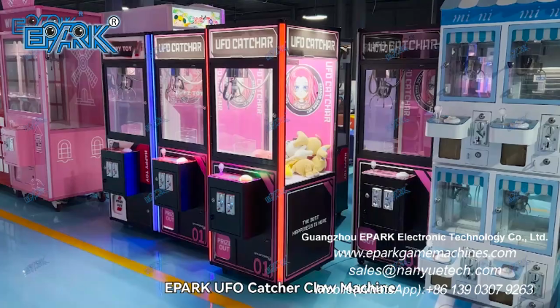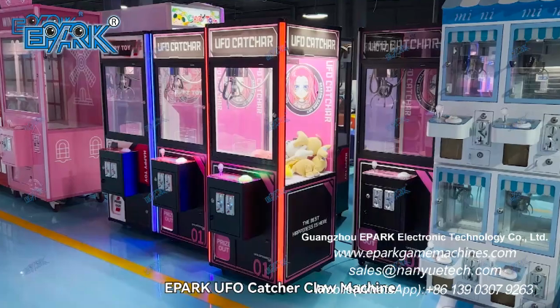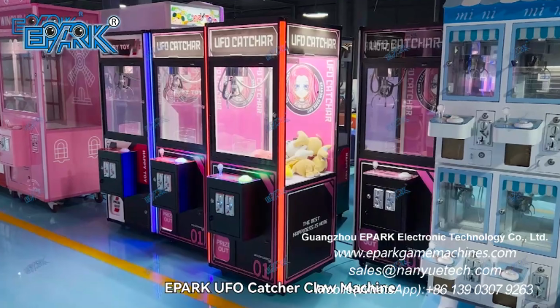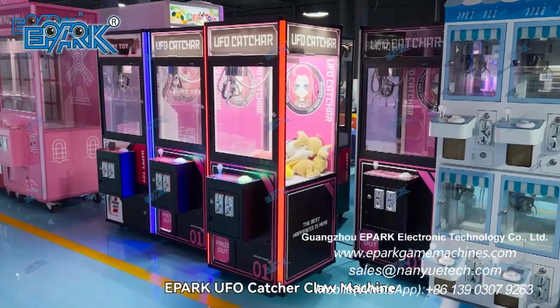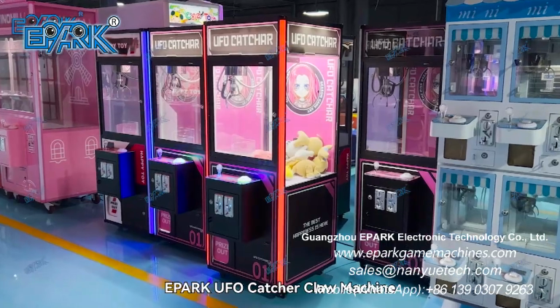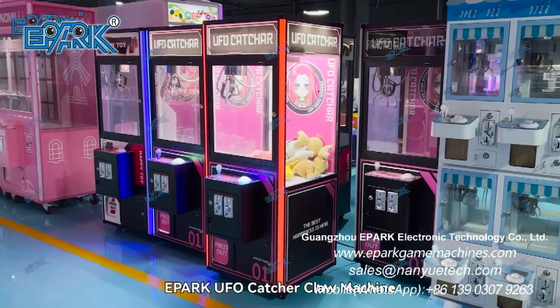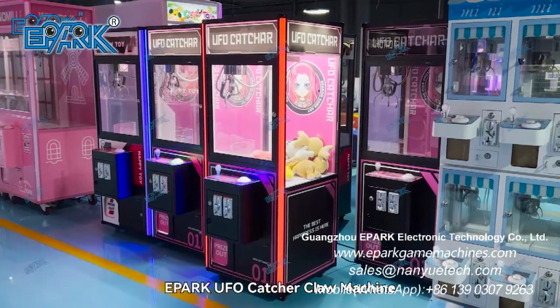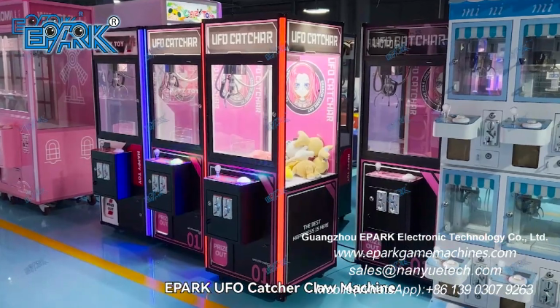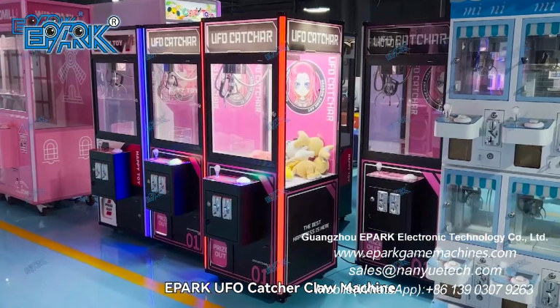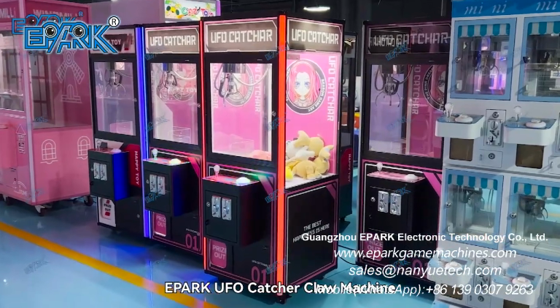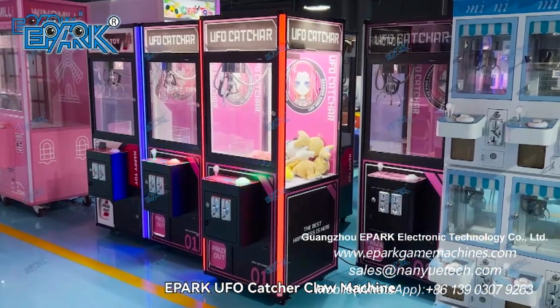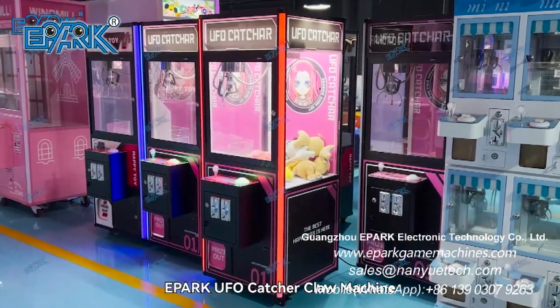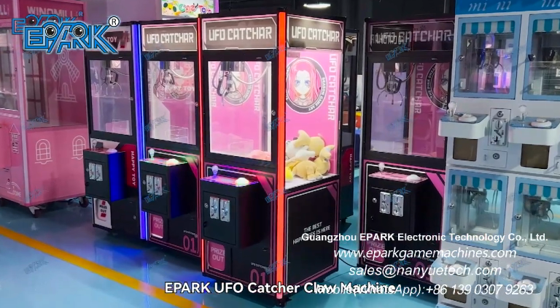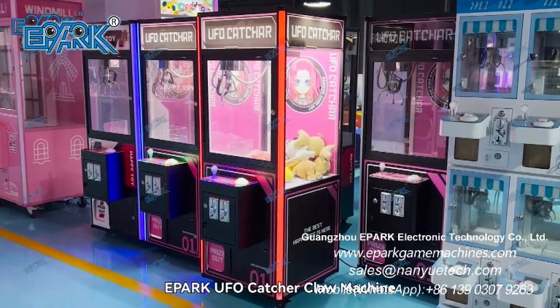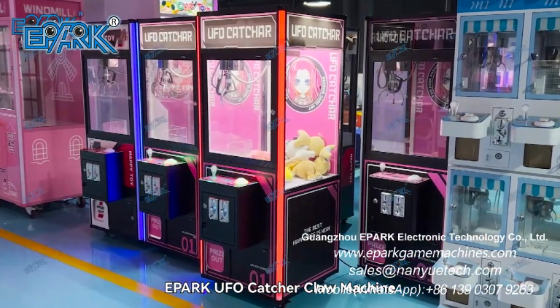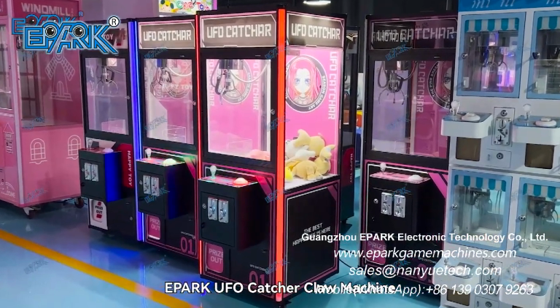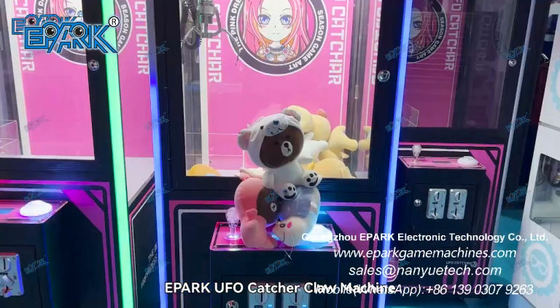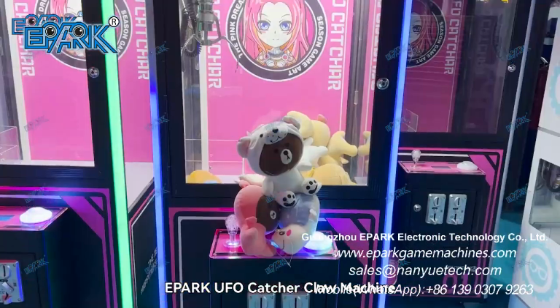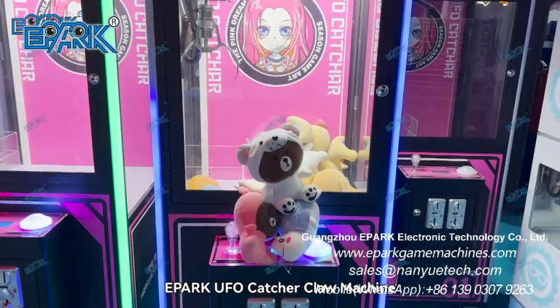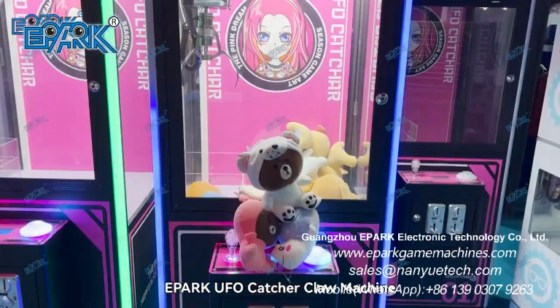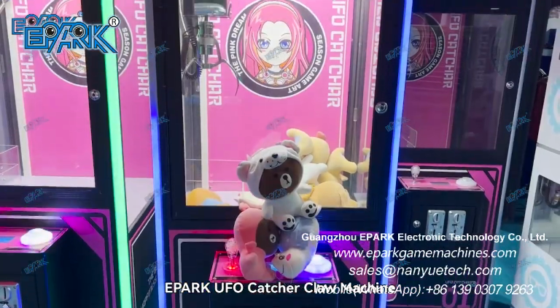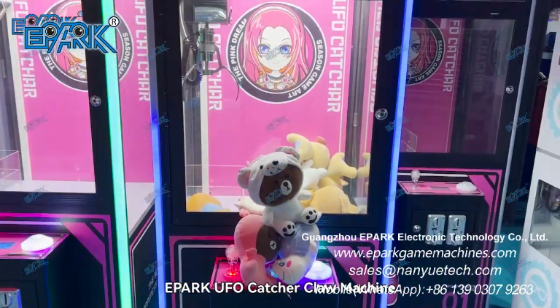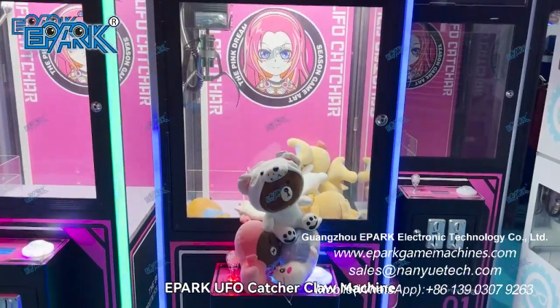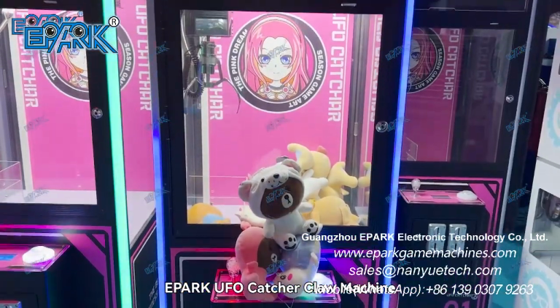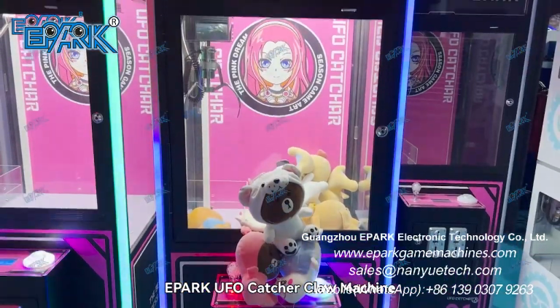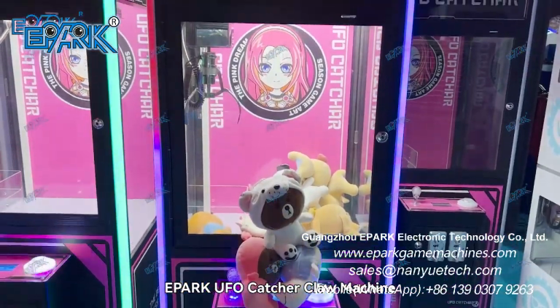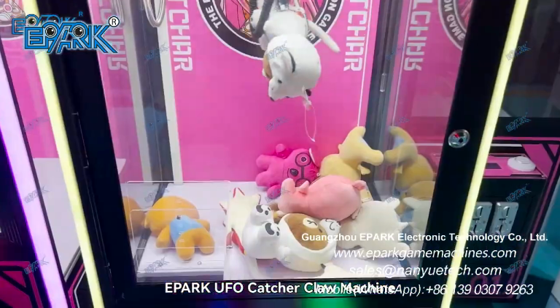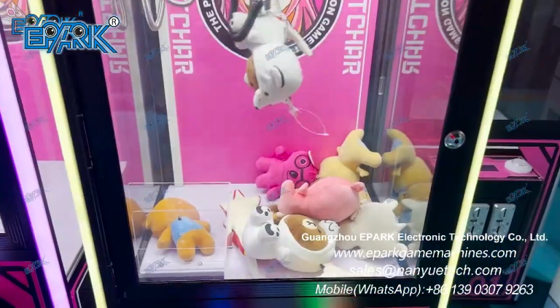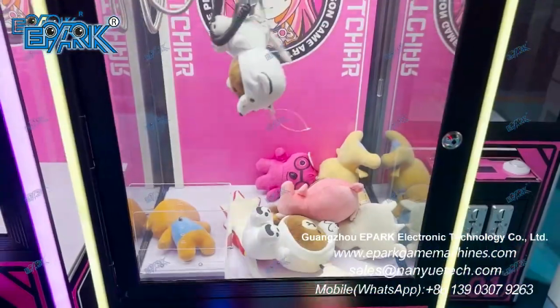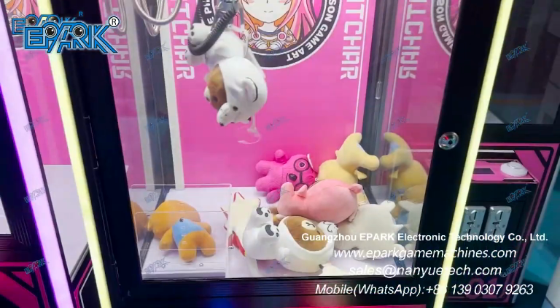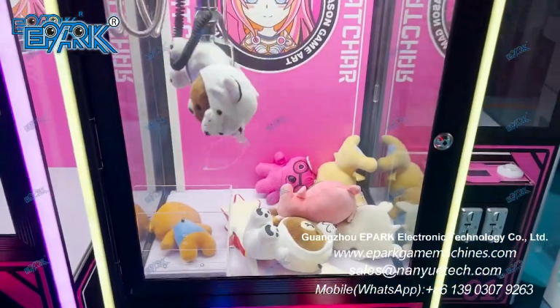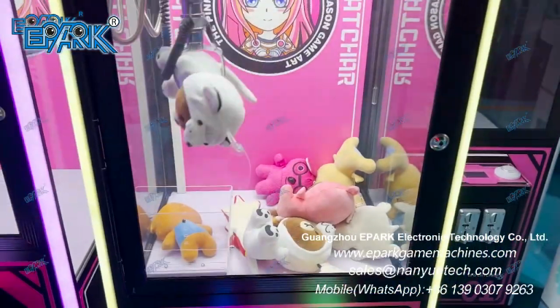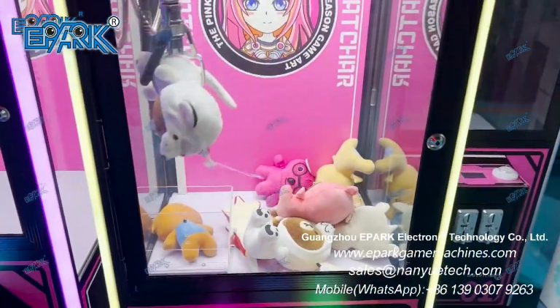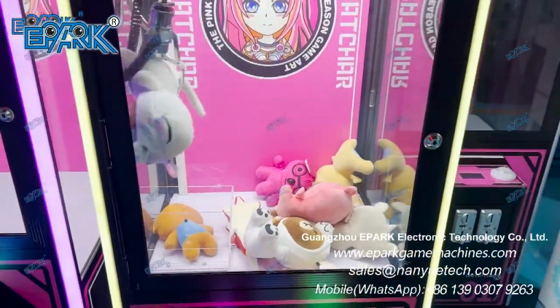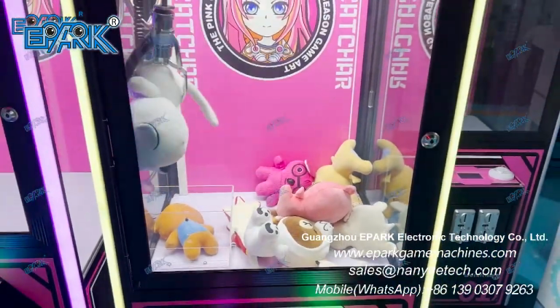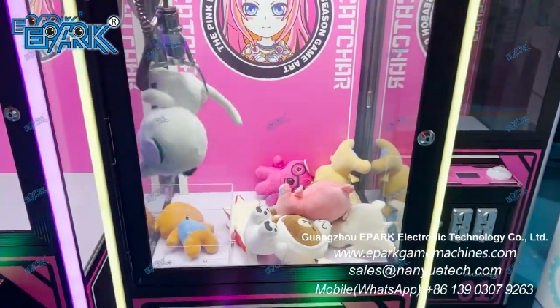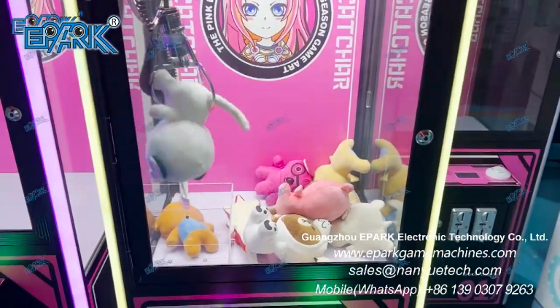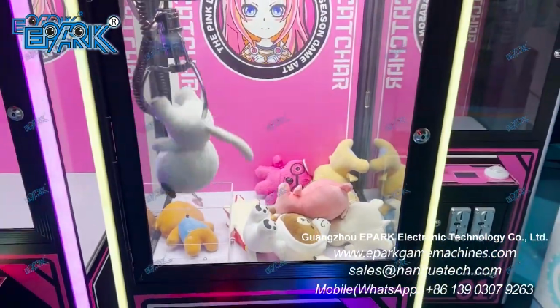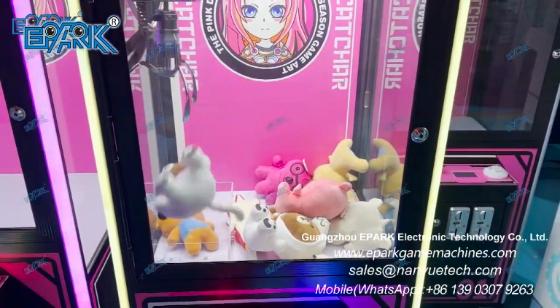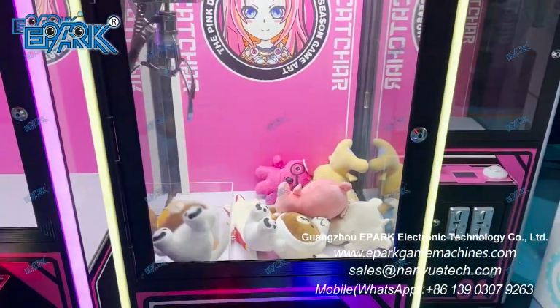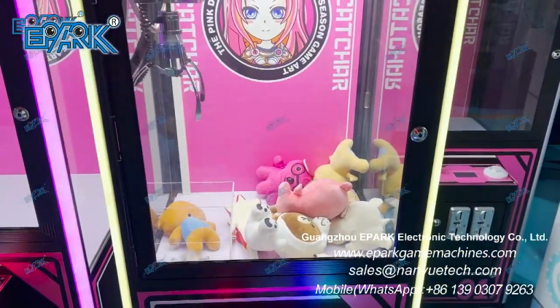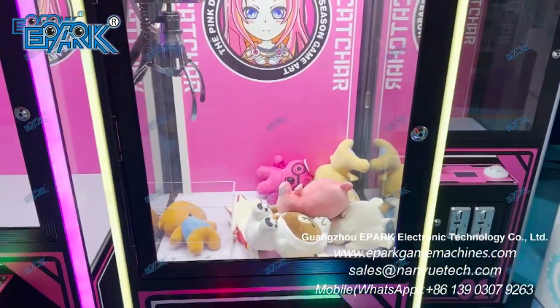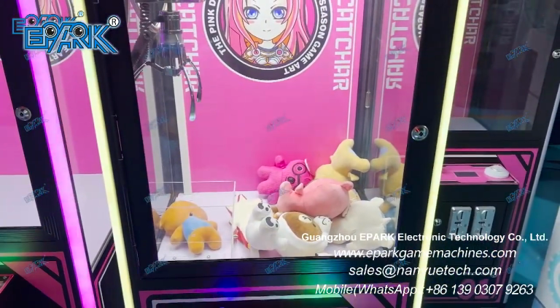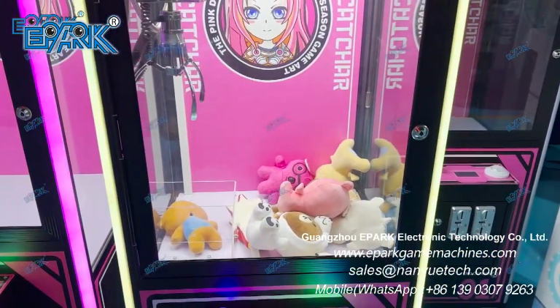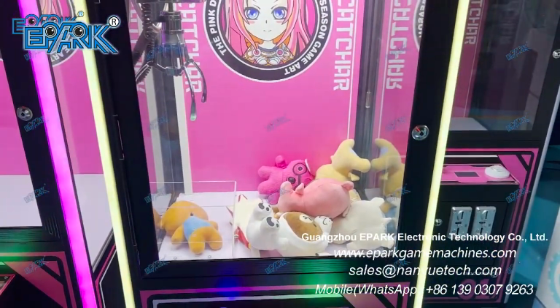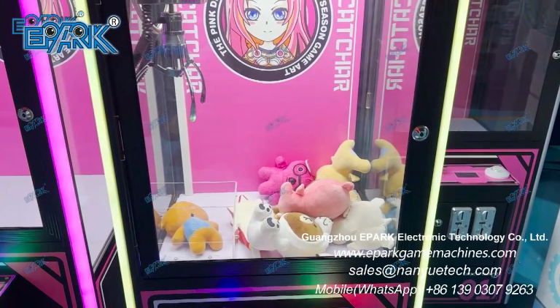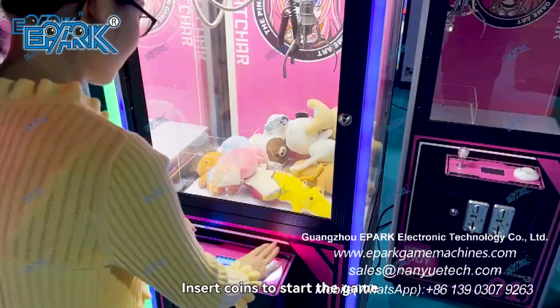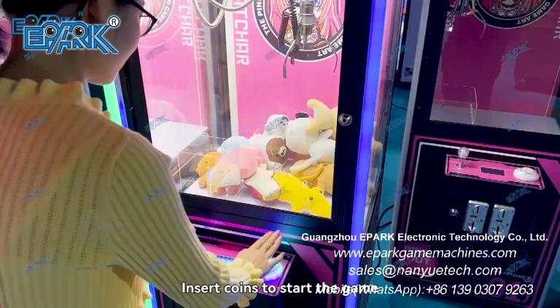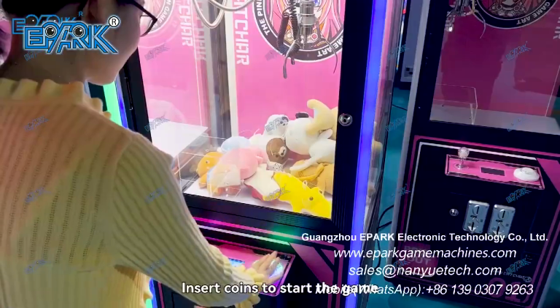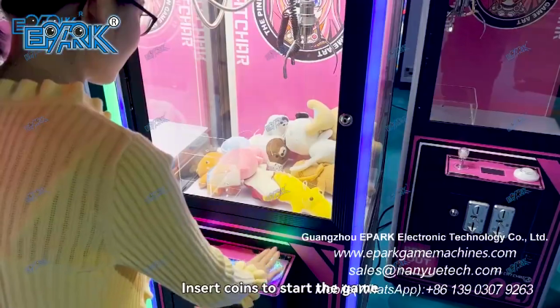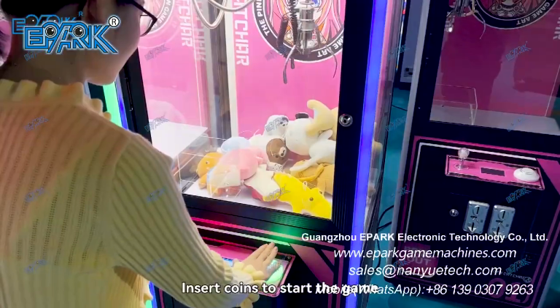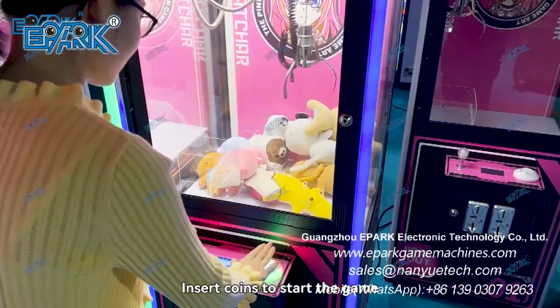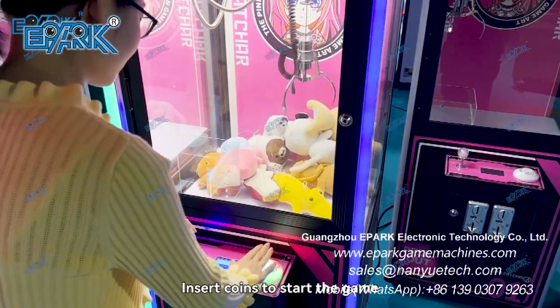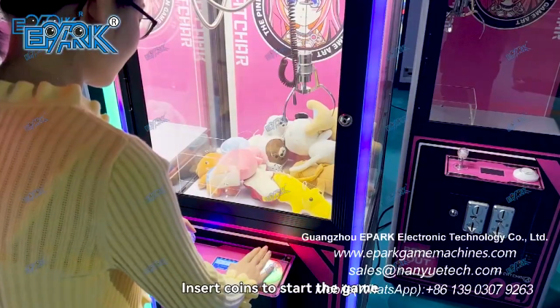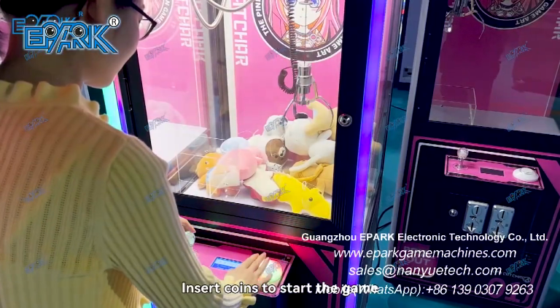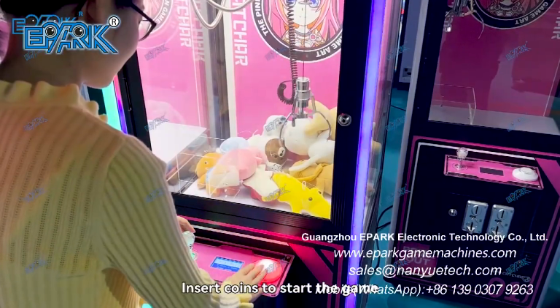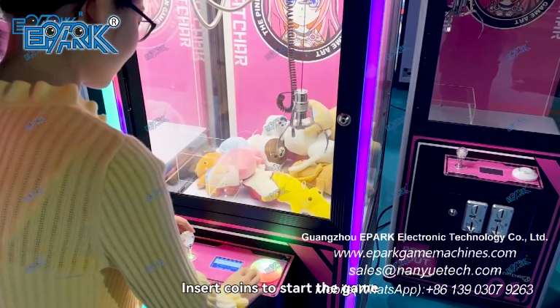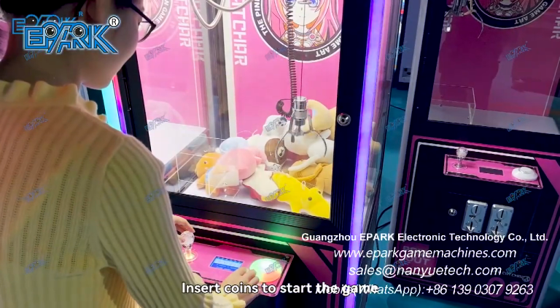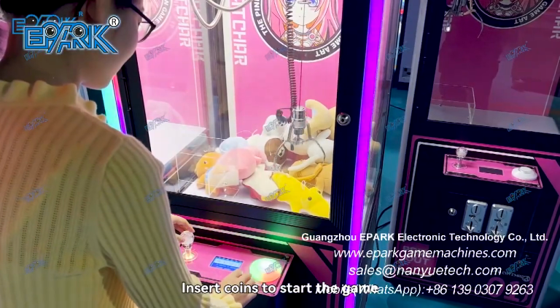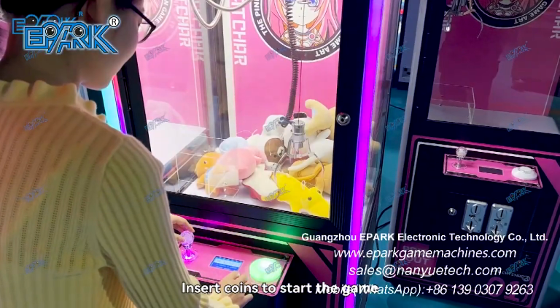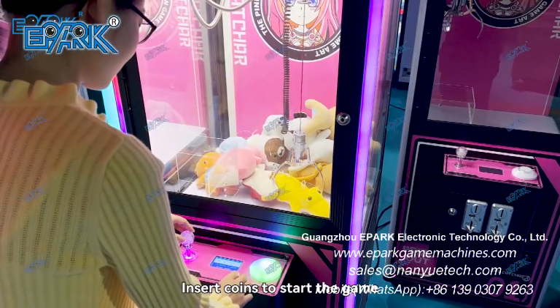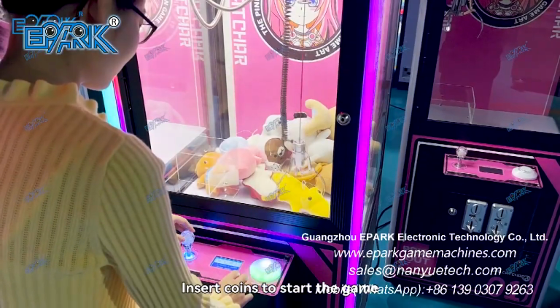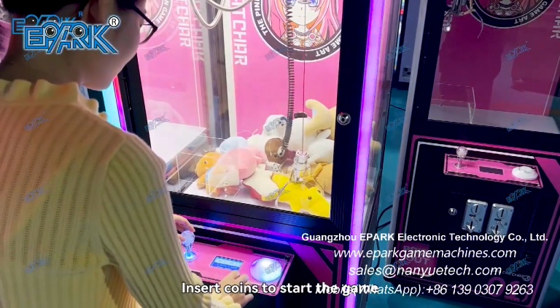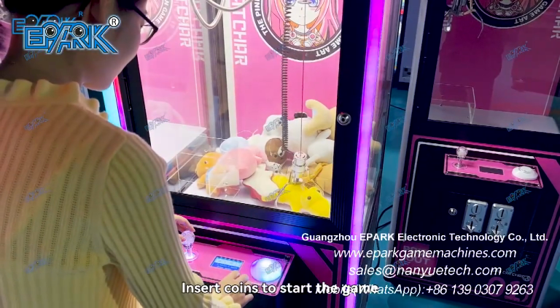EPARC UFO Catcher Claw Machine. Insert coins to start the game.